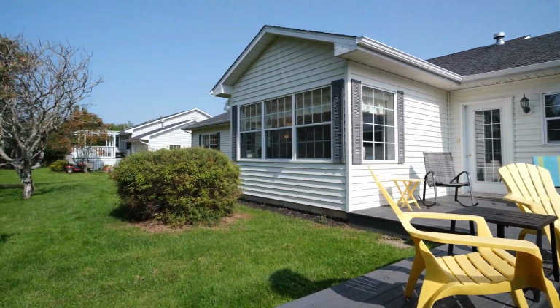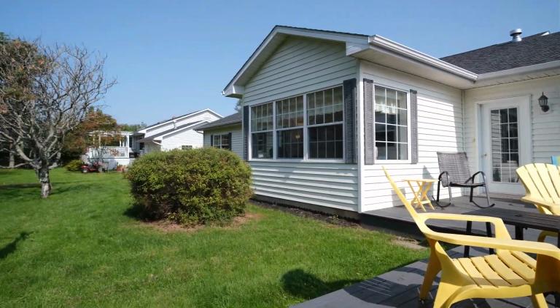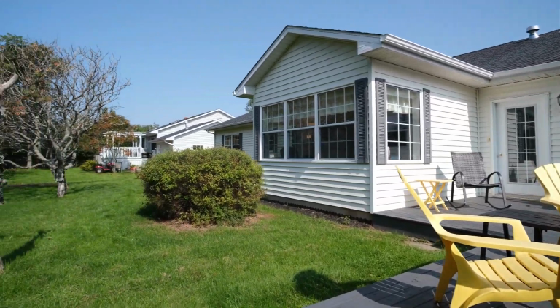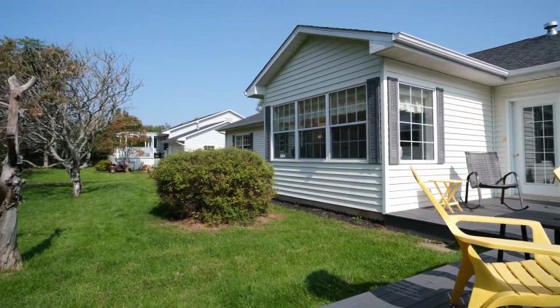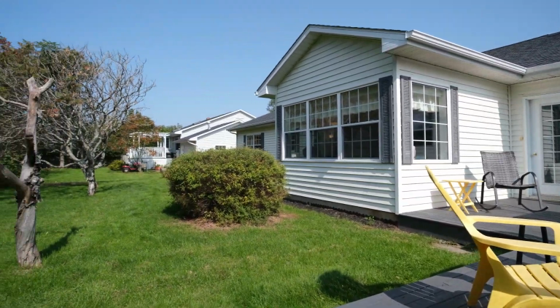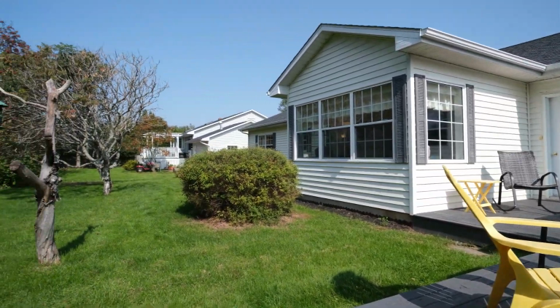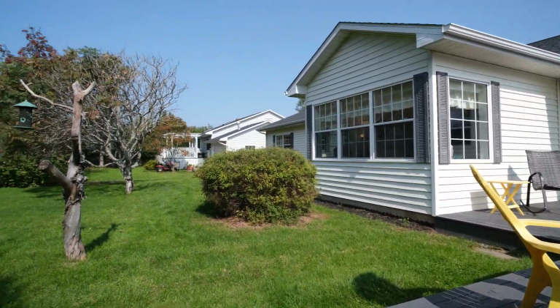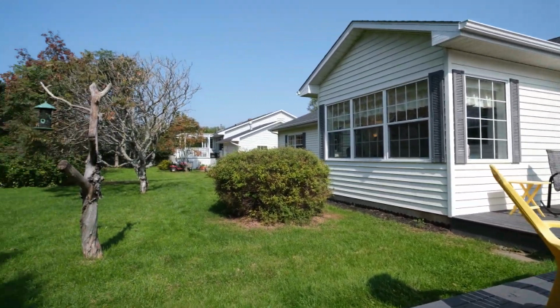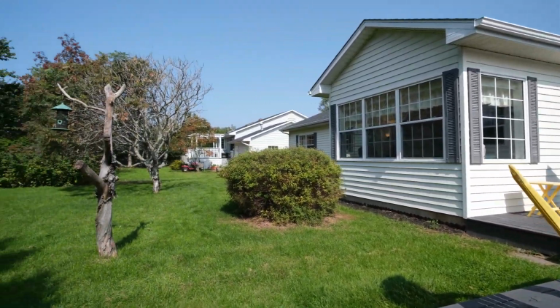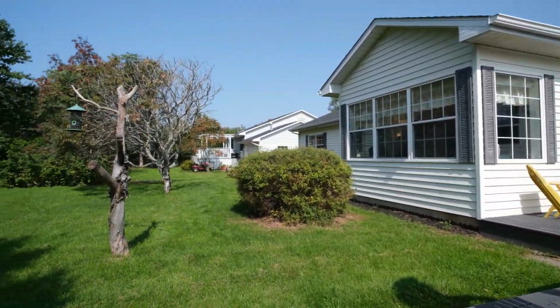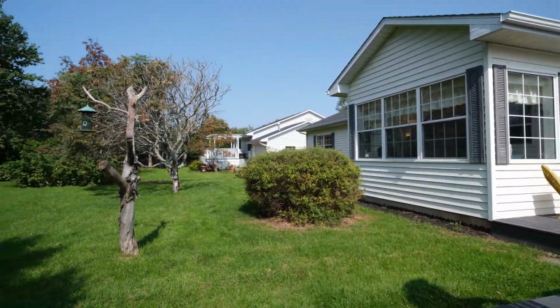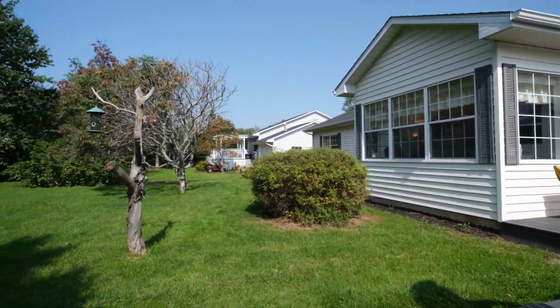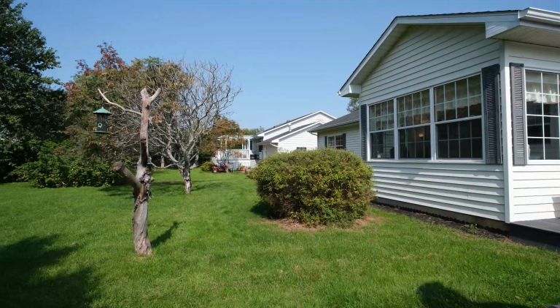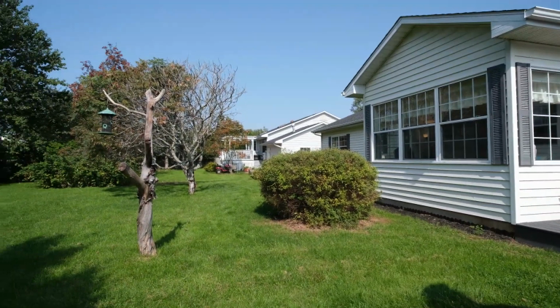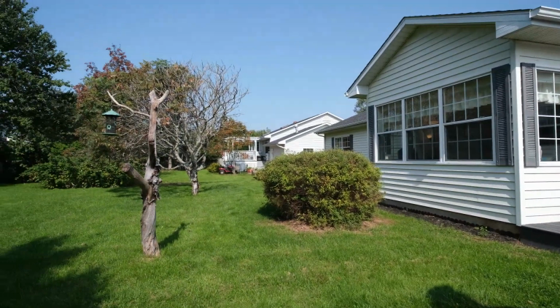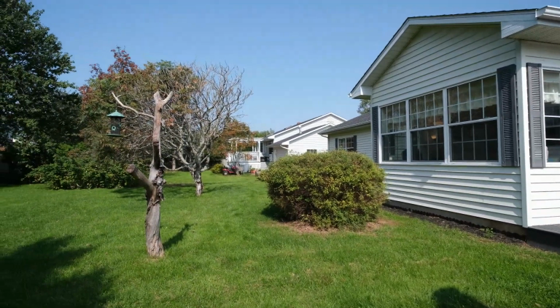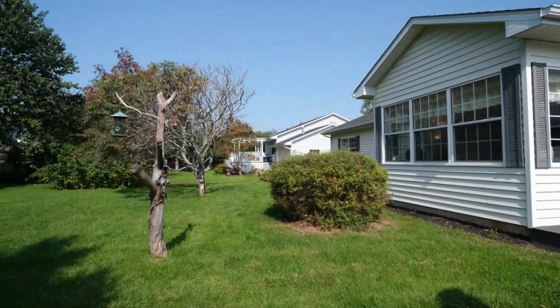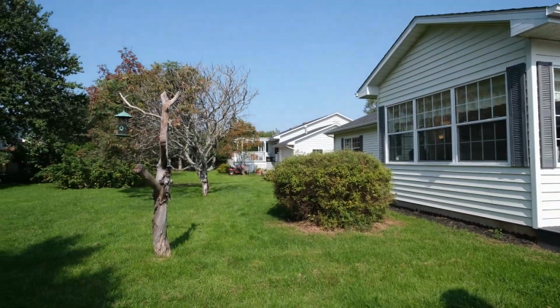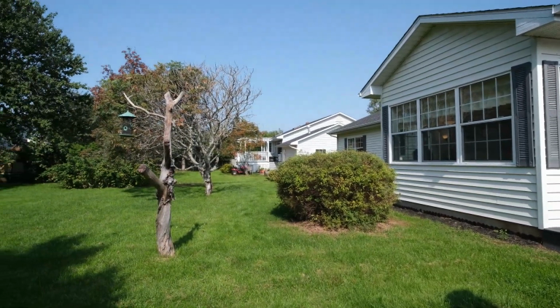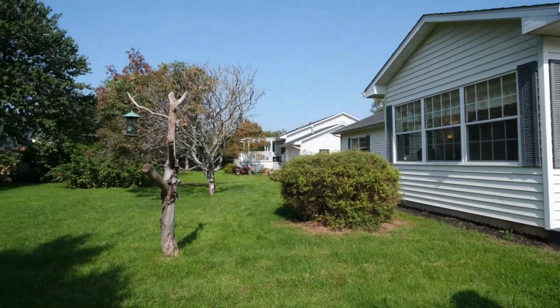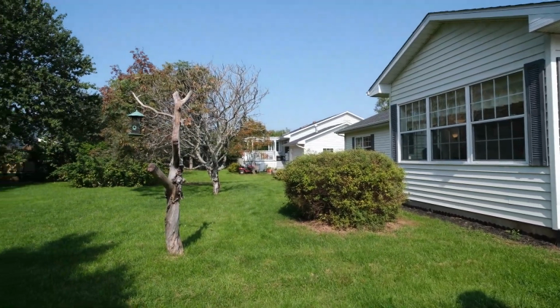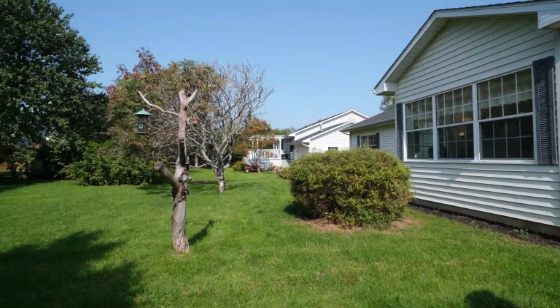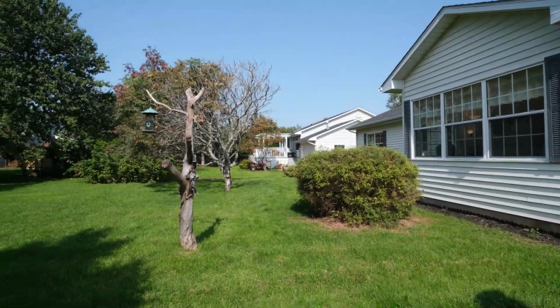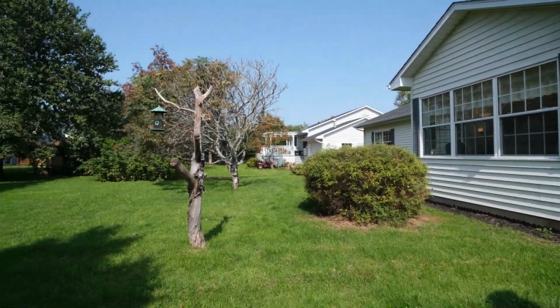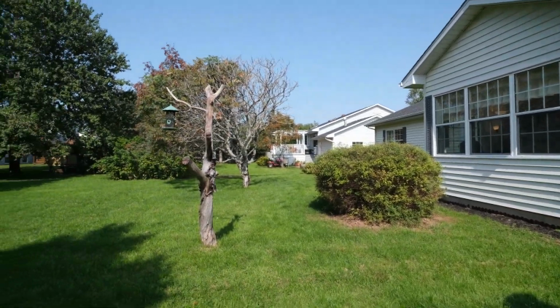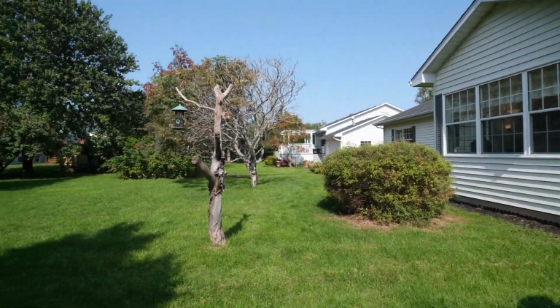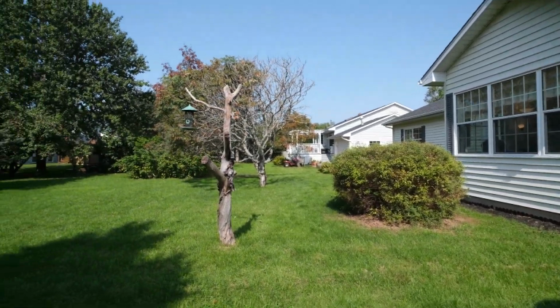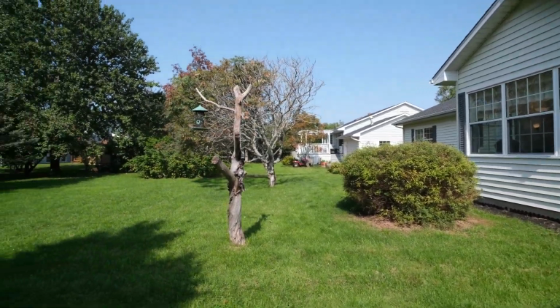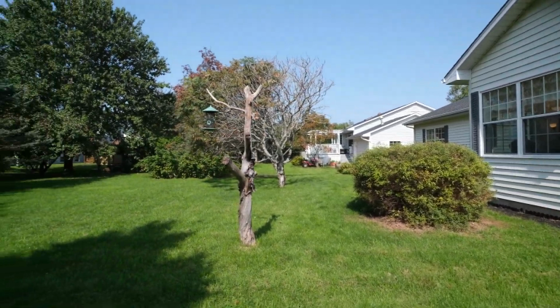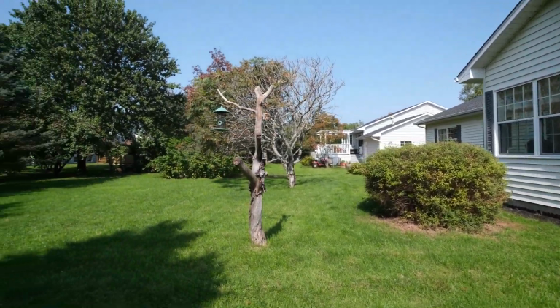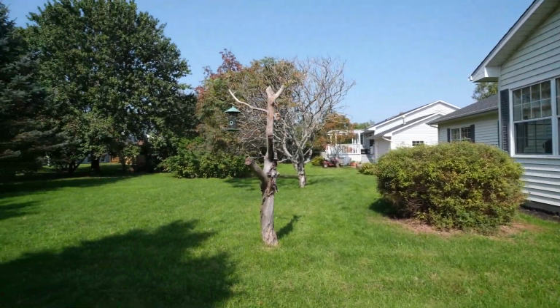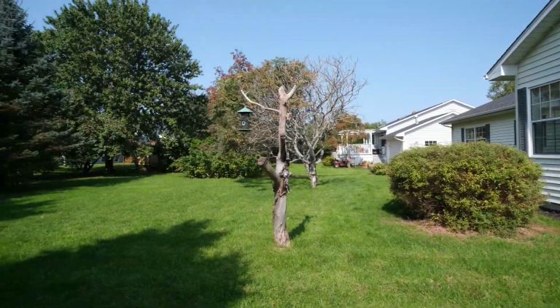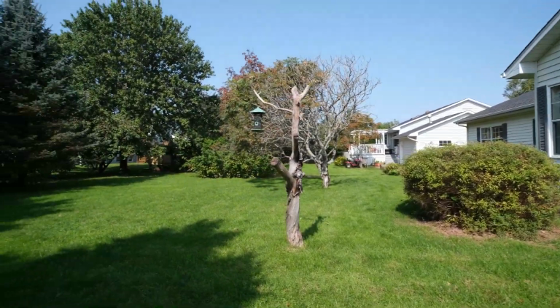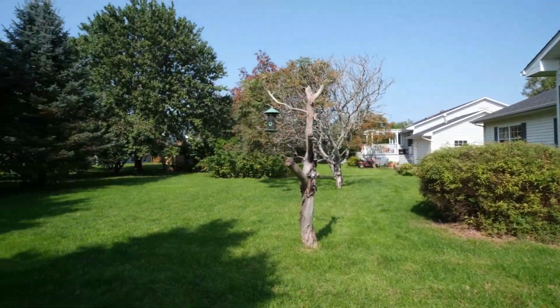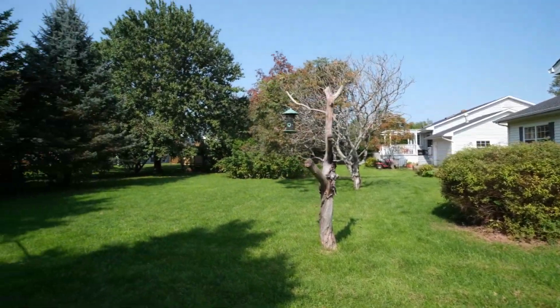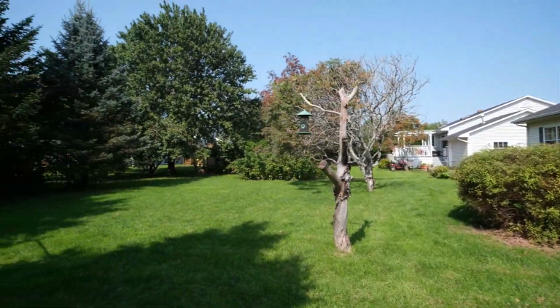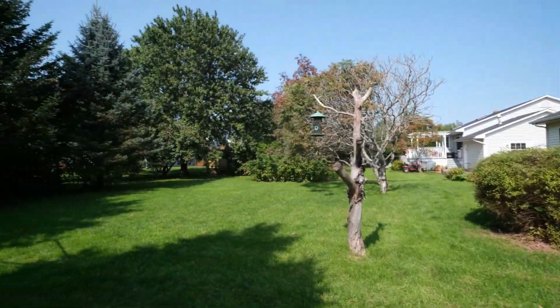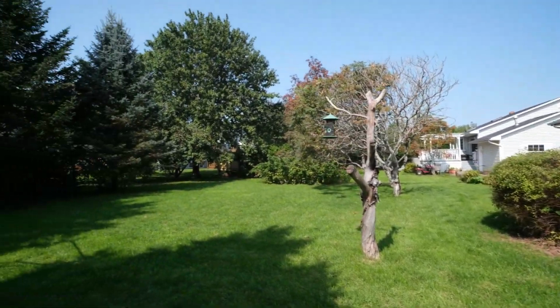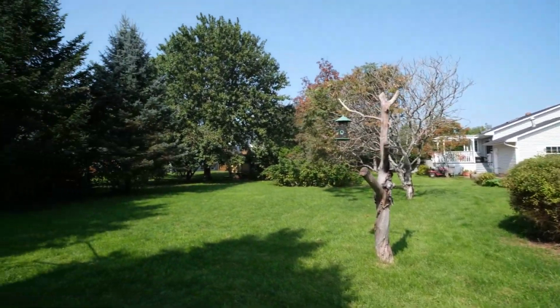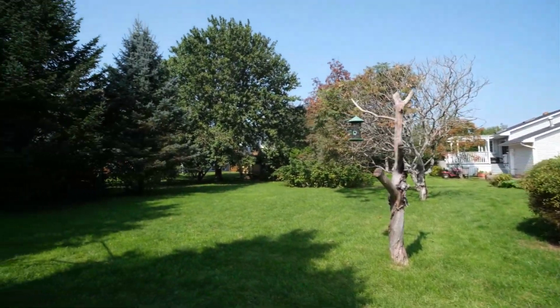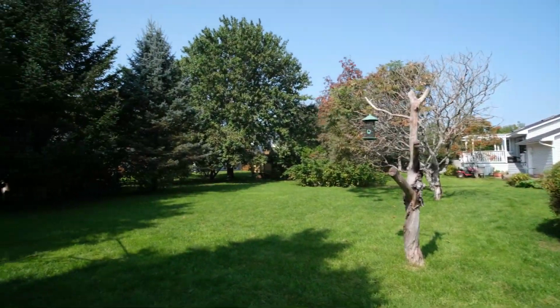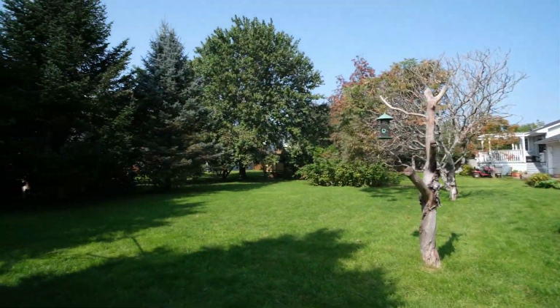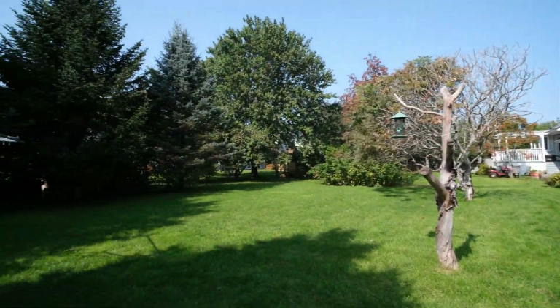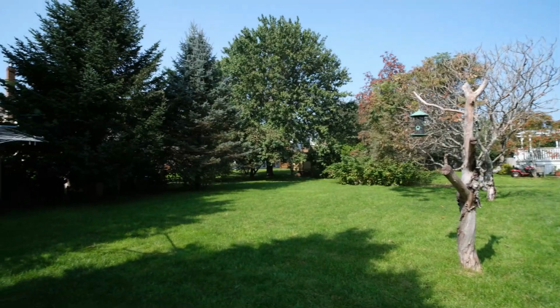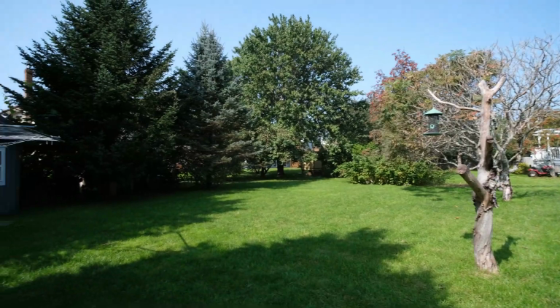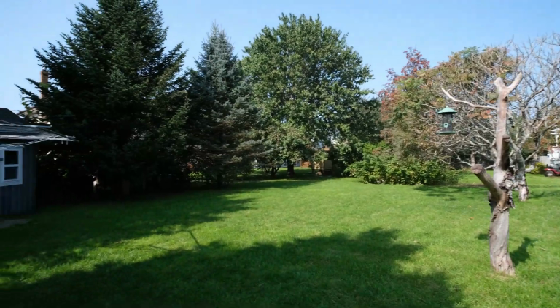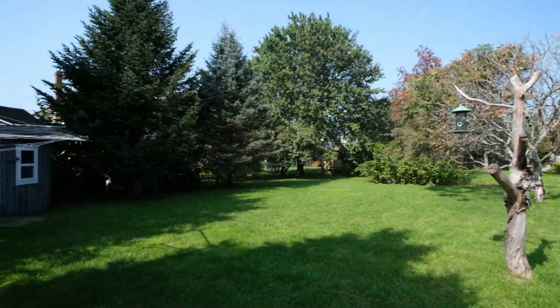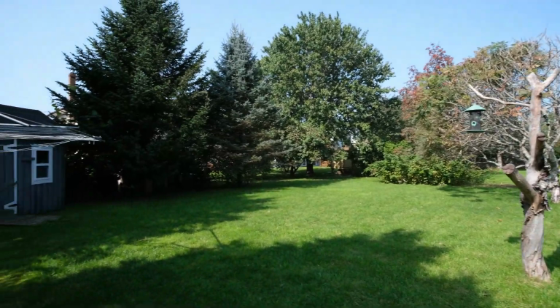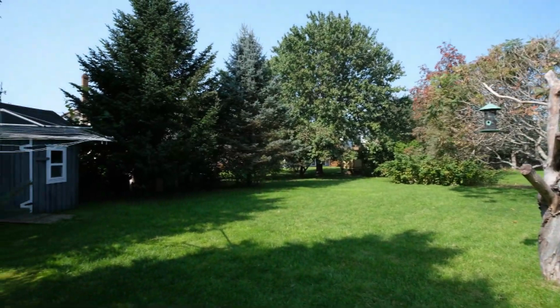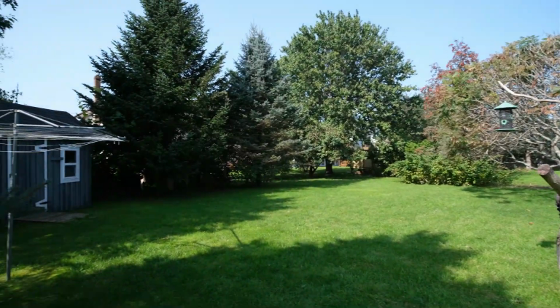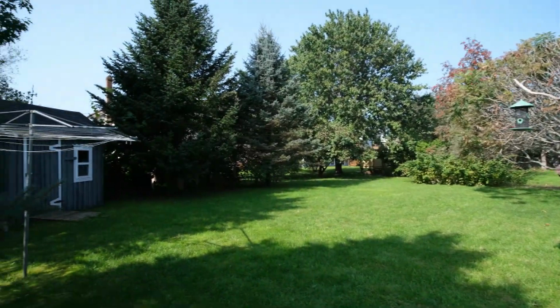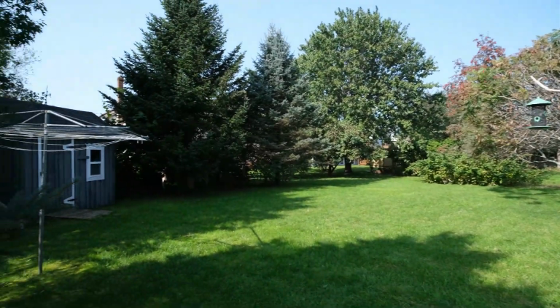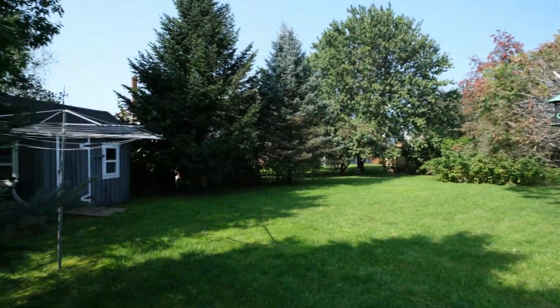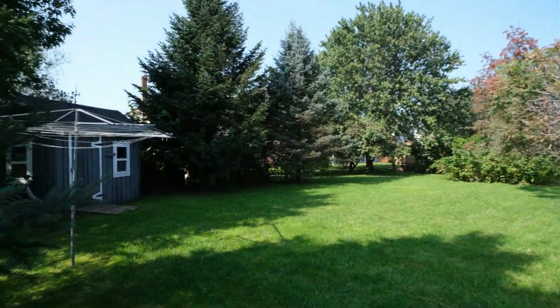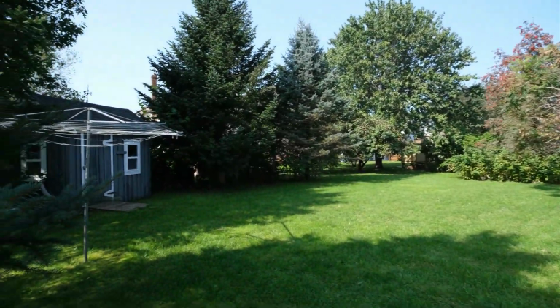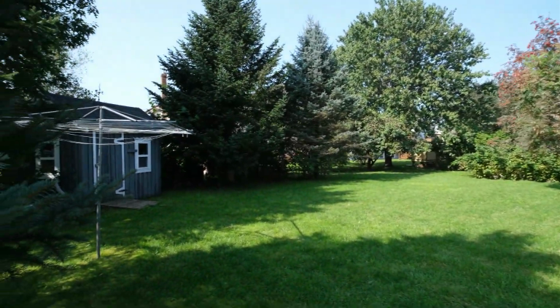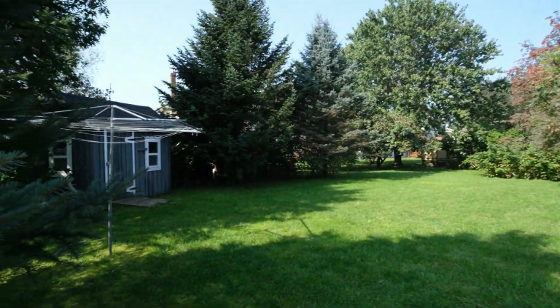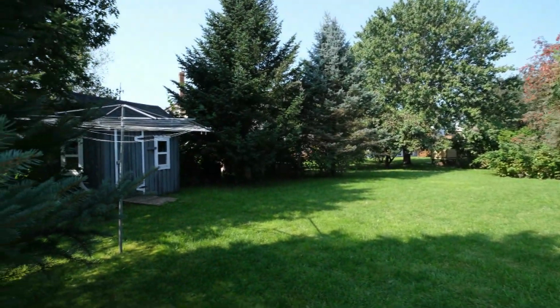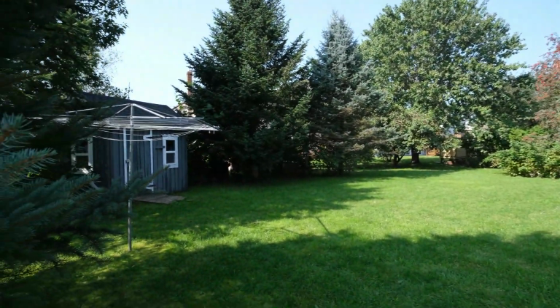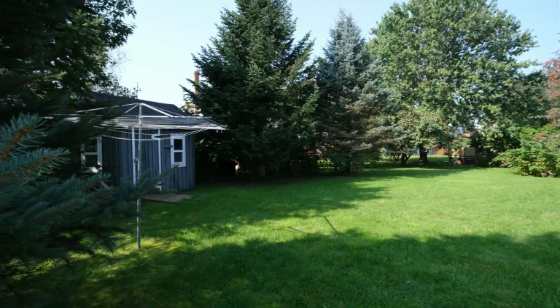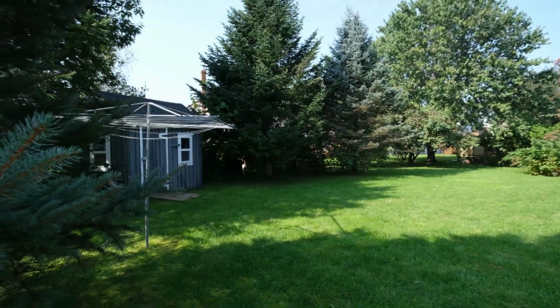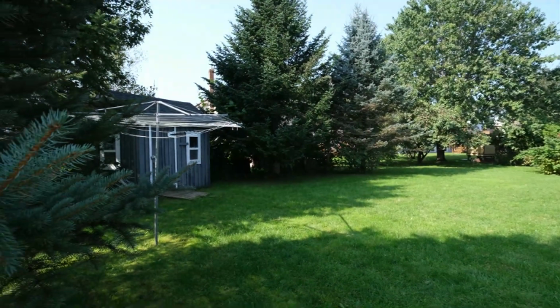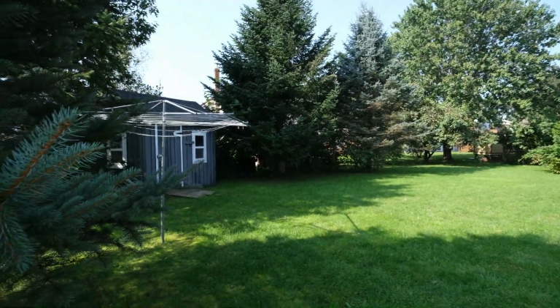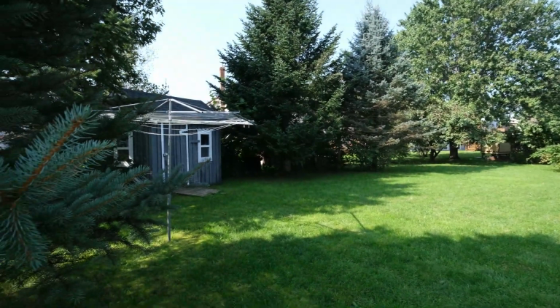It's also a lovely spot to hang jackets and boots in the winter, a place to do homework, or have a home office.